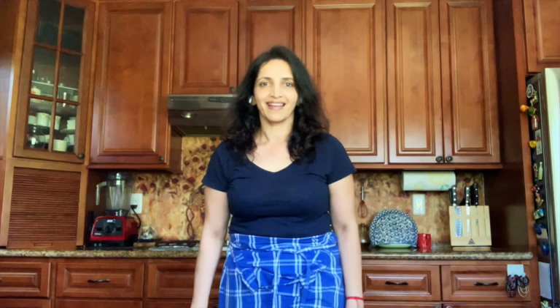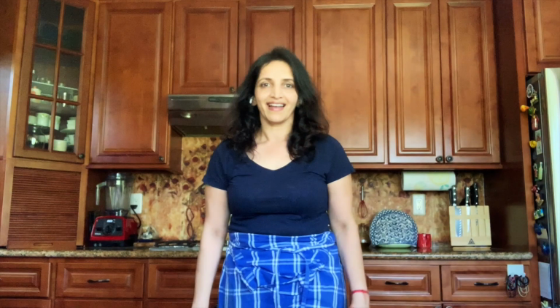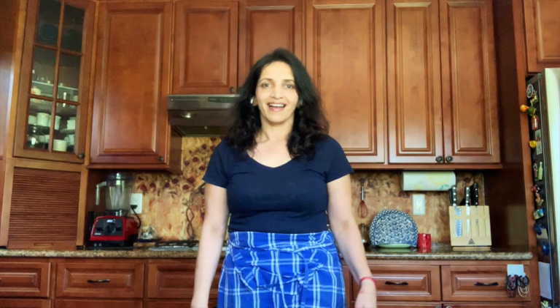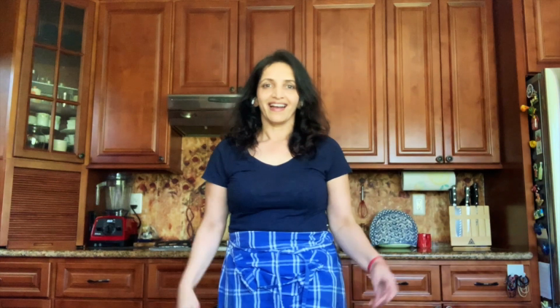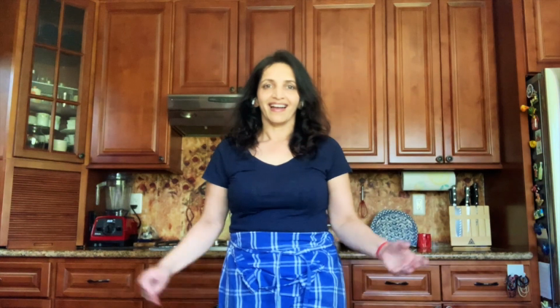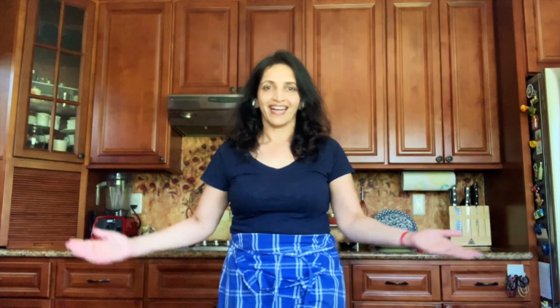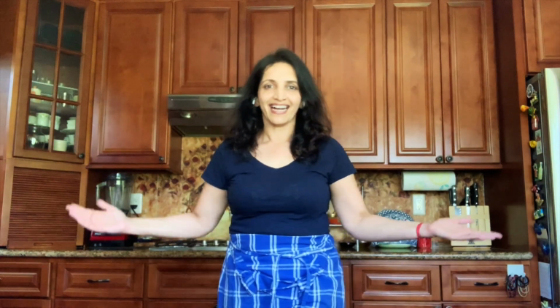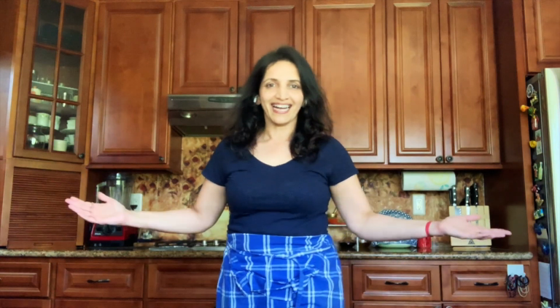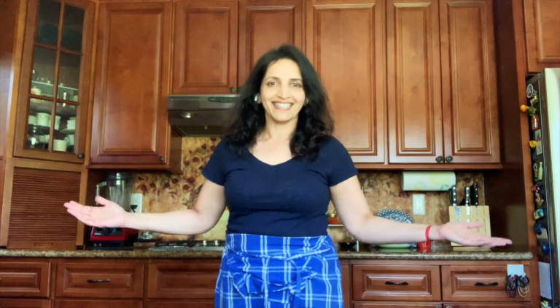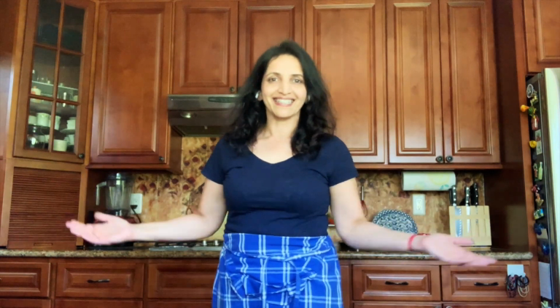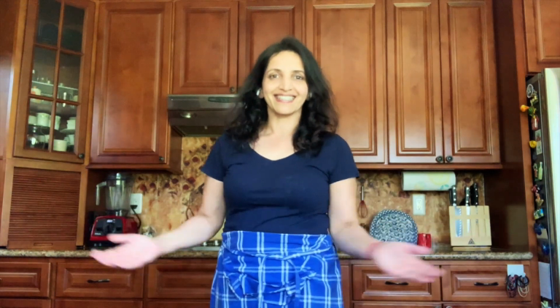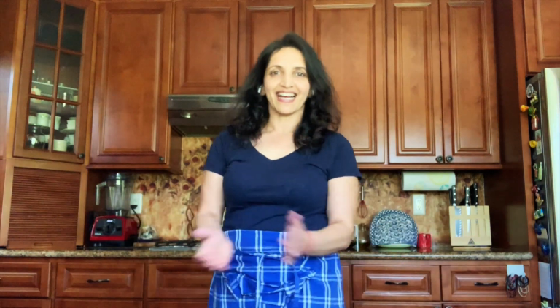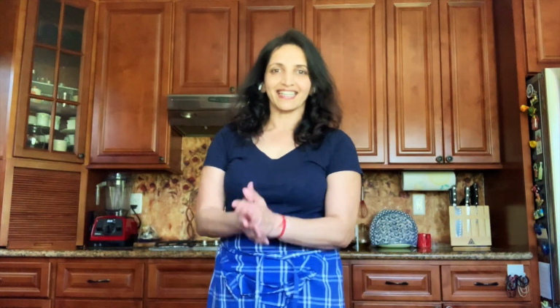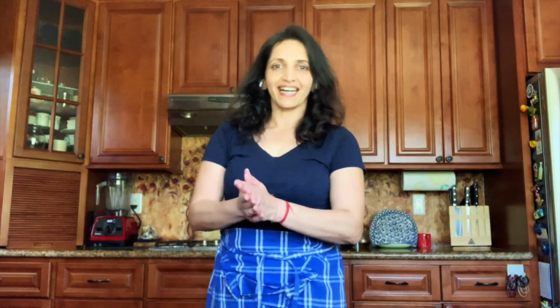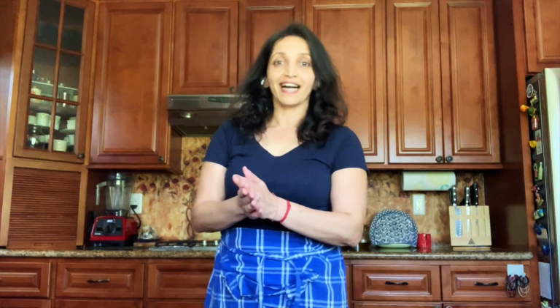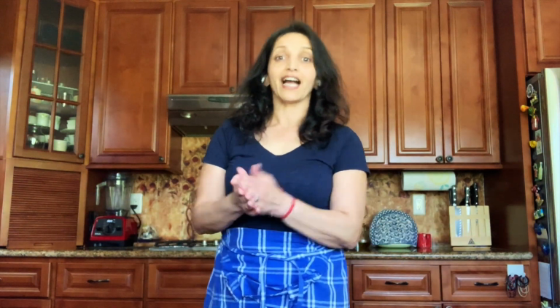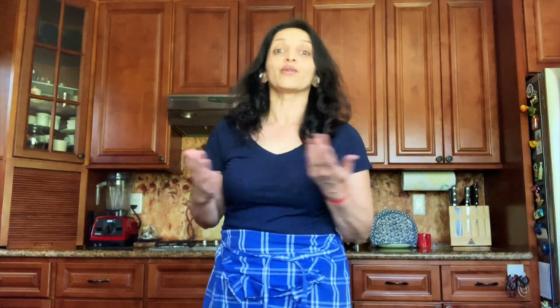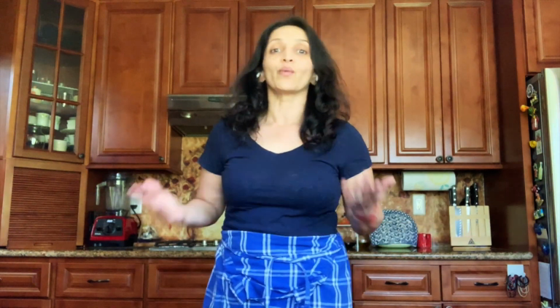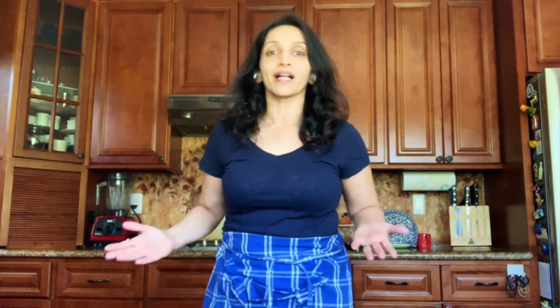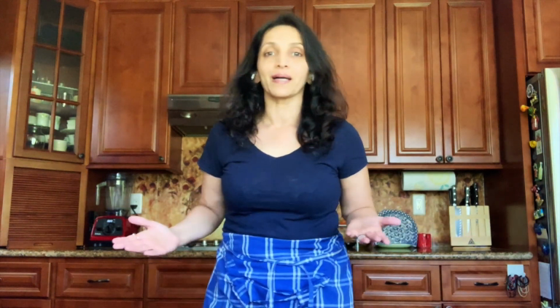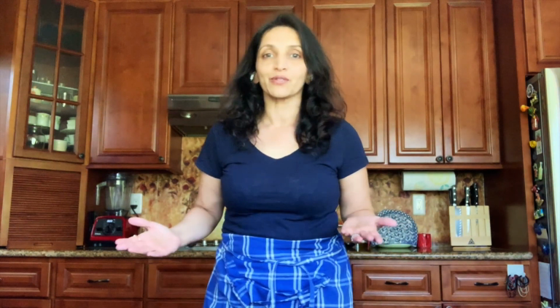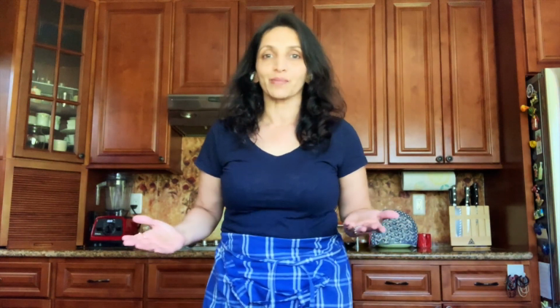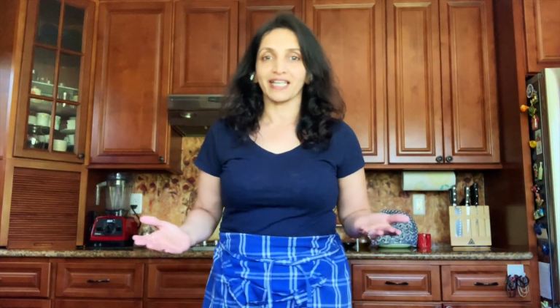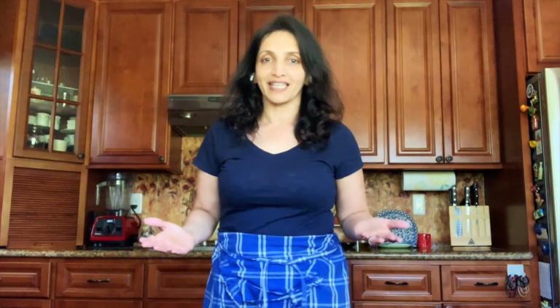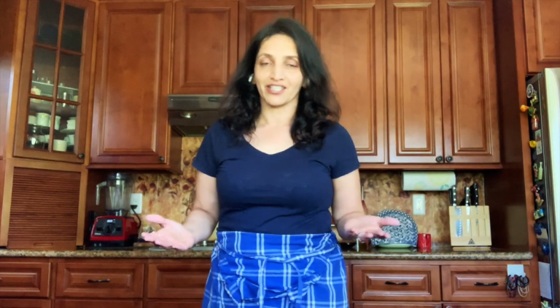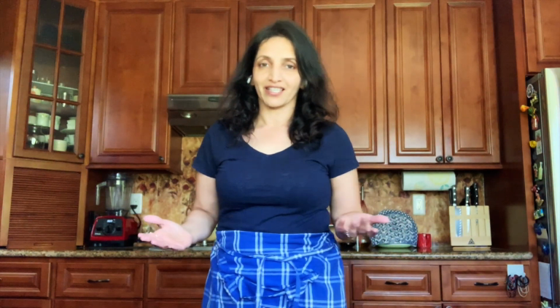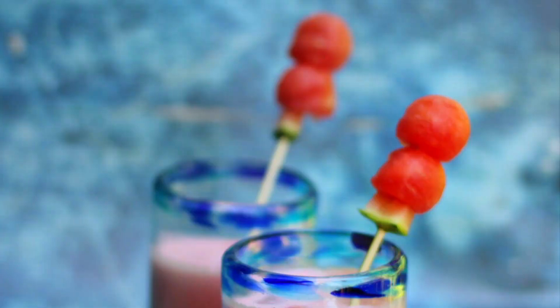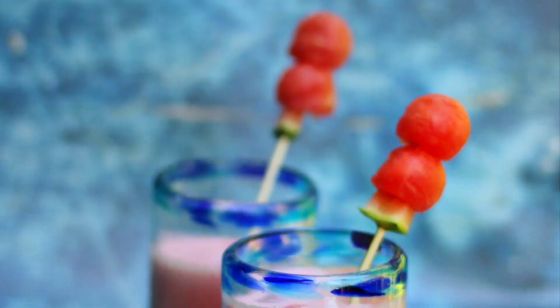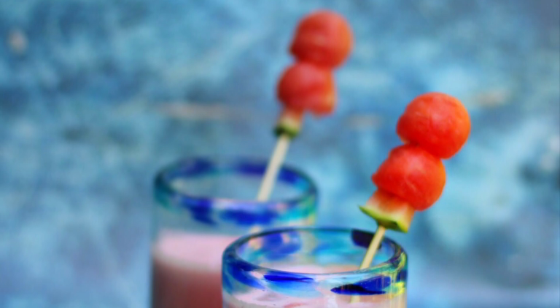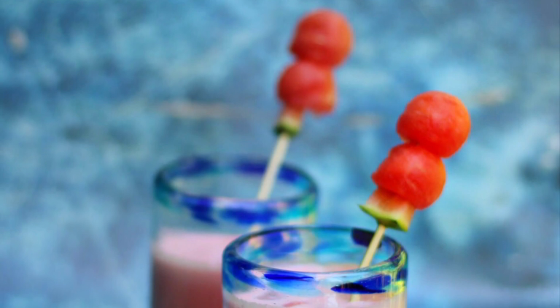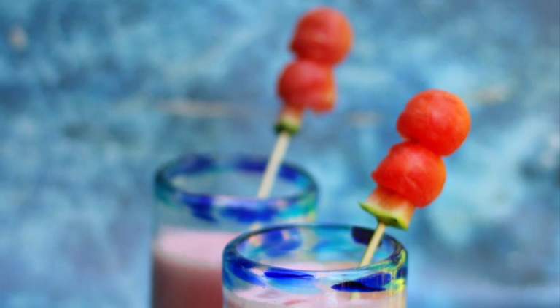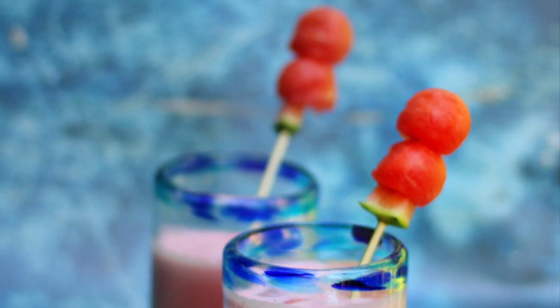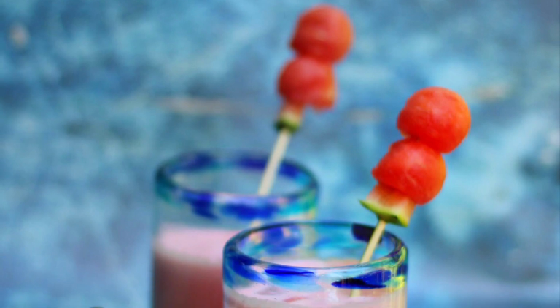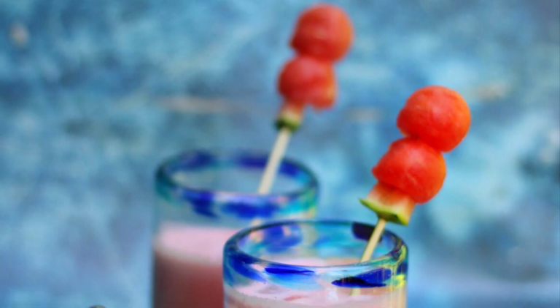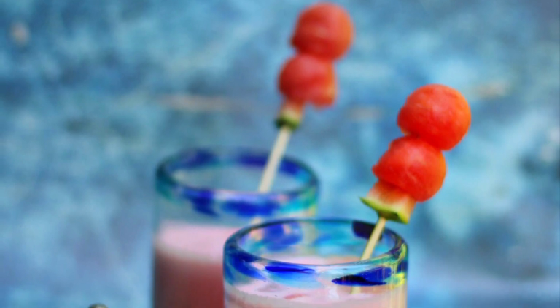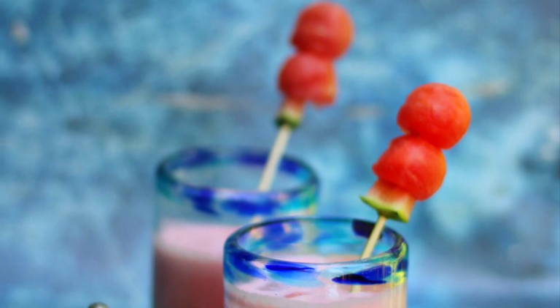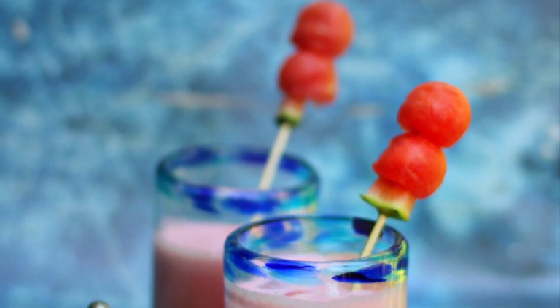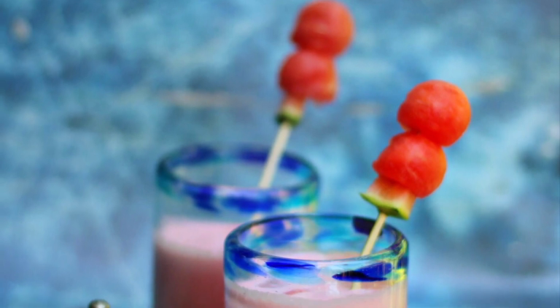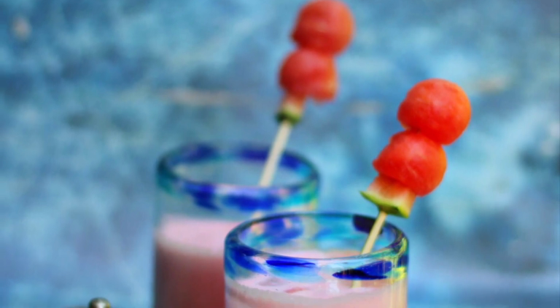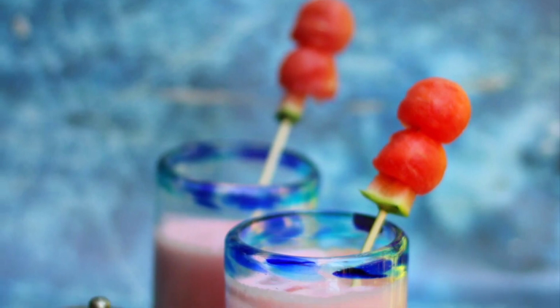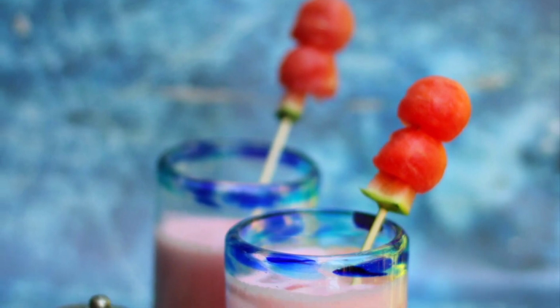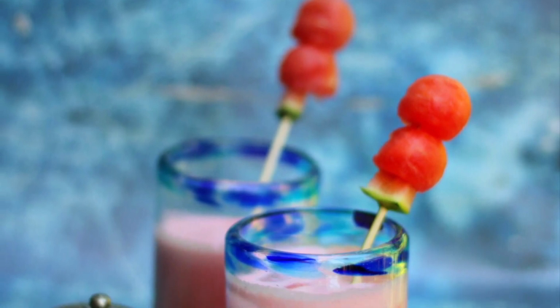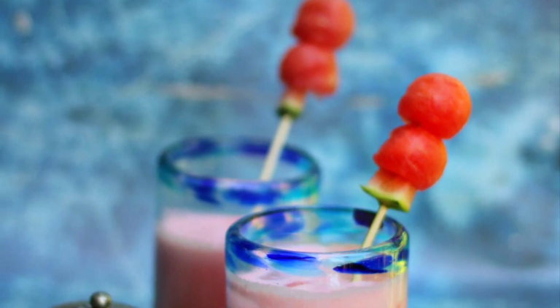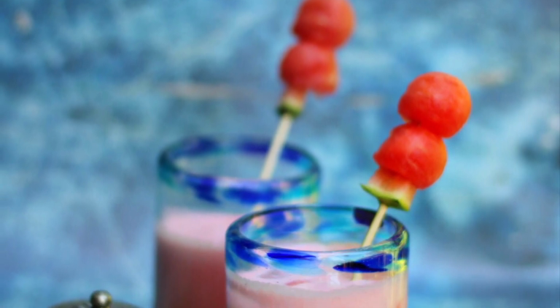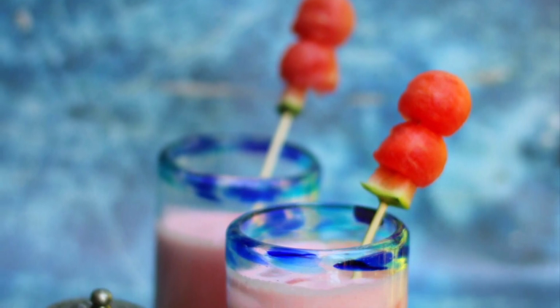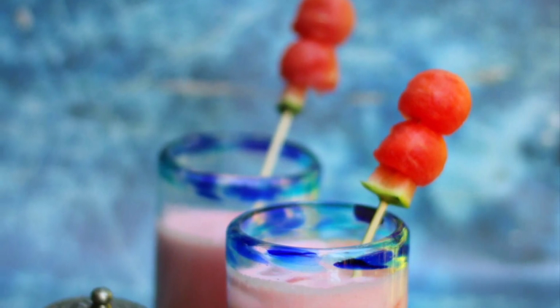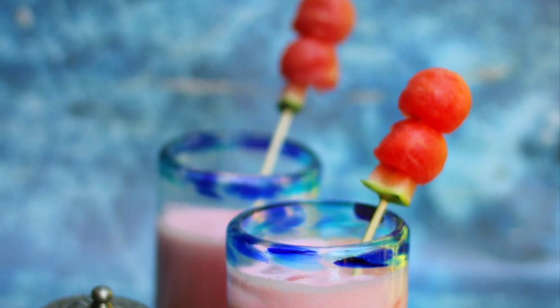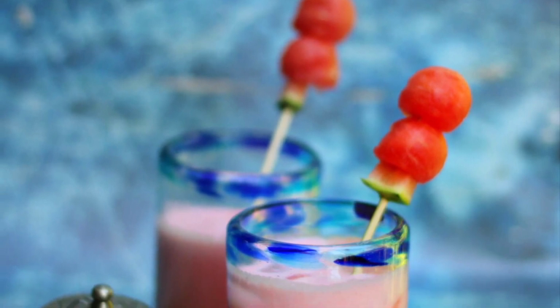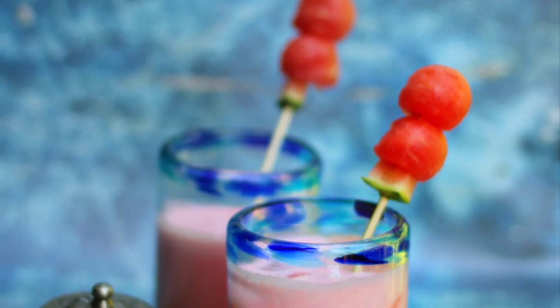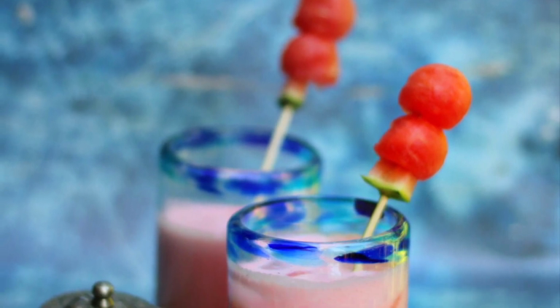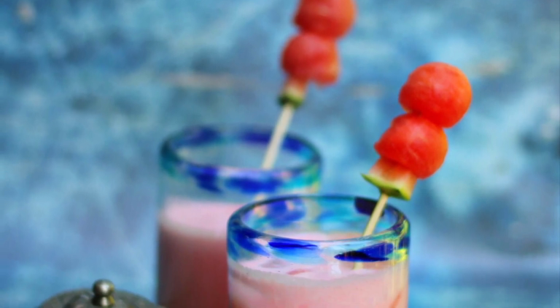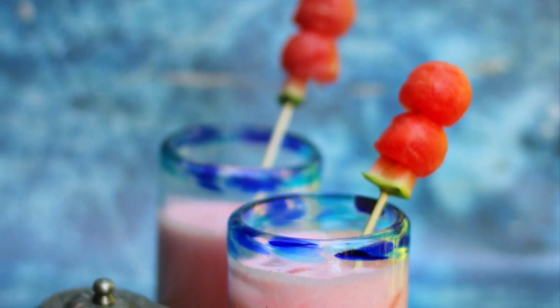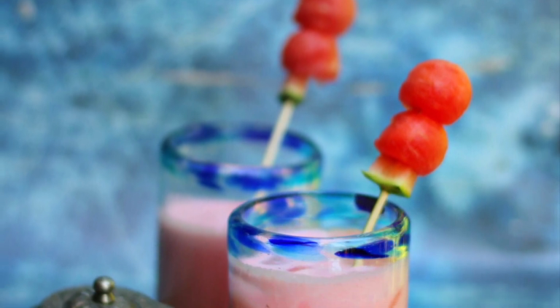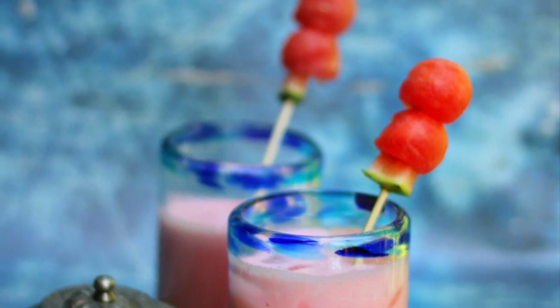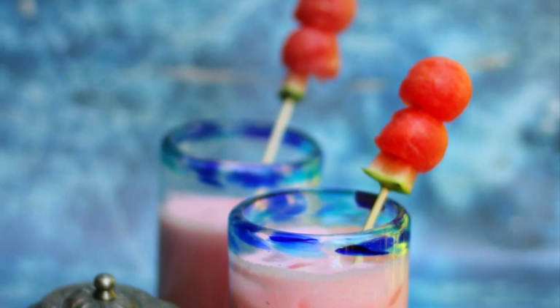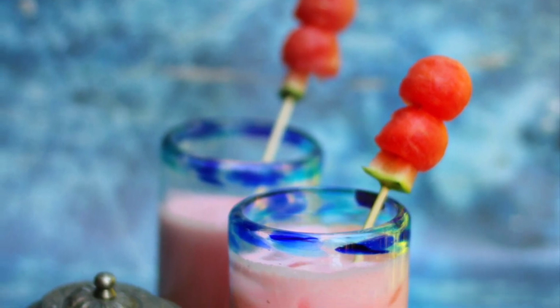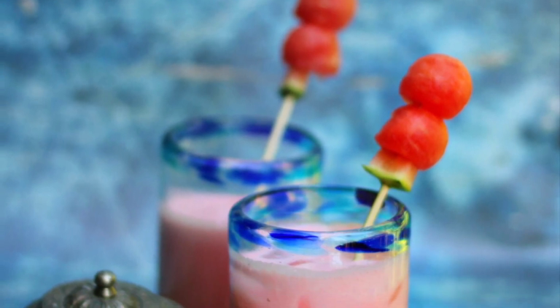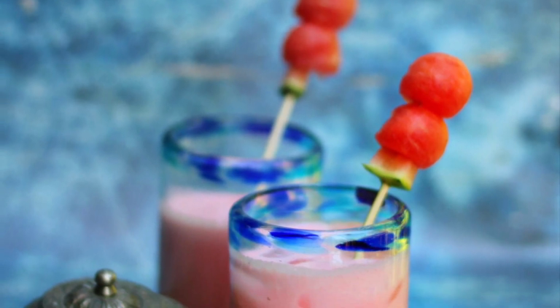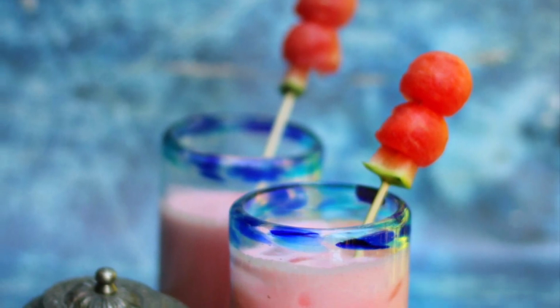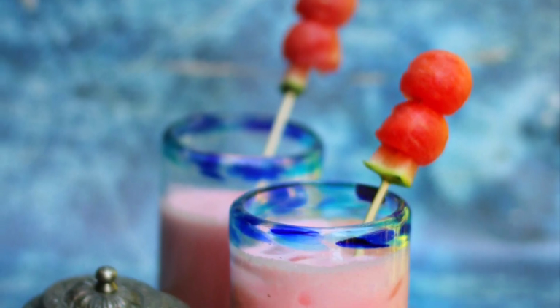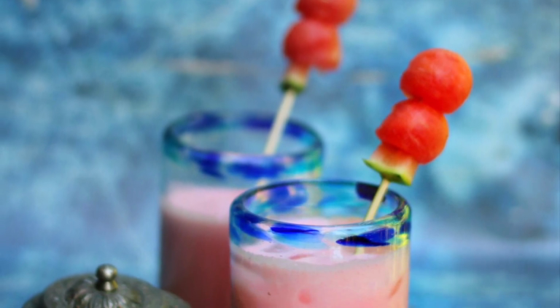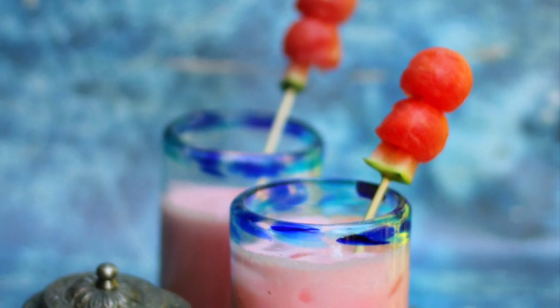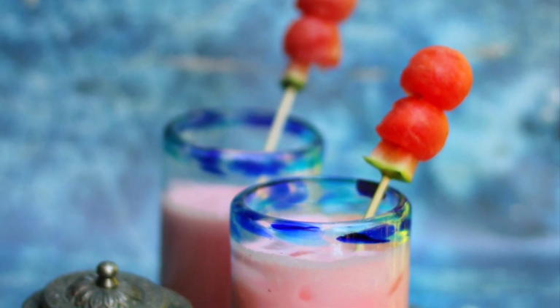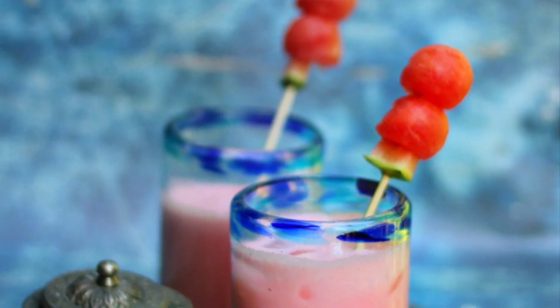Hey guys, this is Anaga and welcome to my kitchen. Today we are making Mohabbat Ka Sharbat from Purani Delhi.